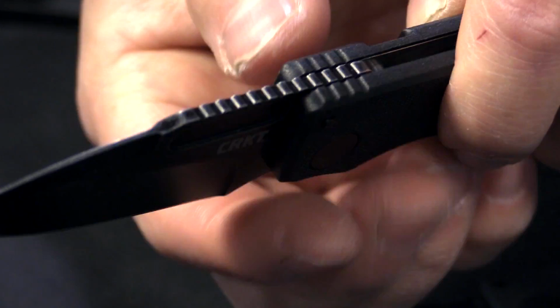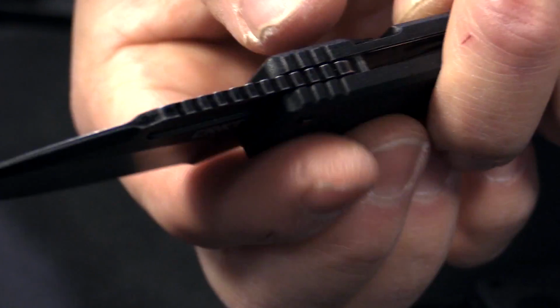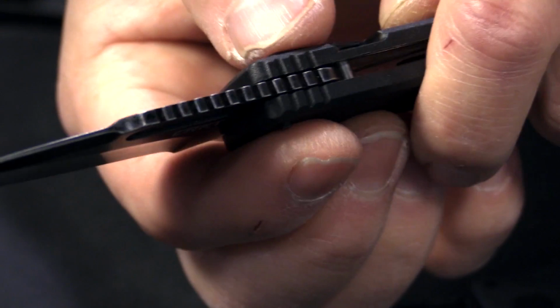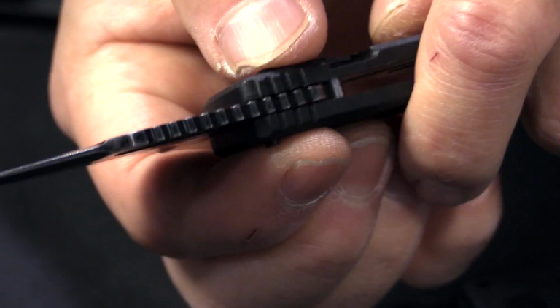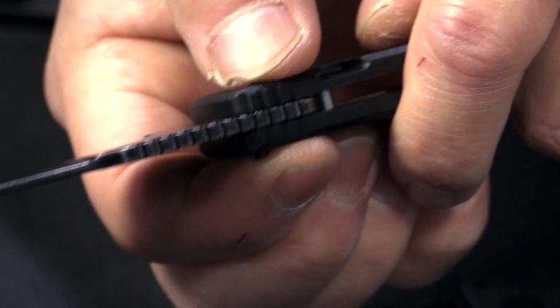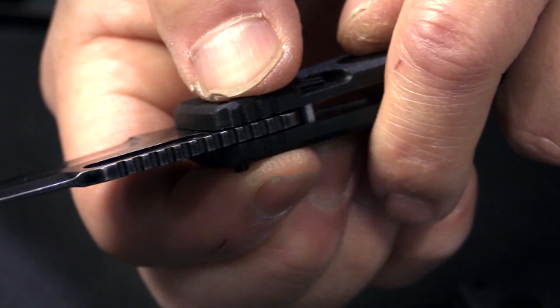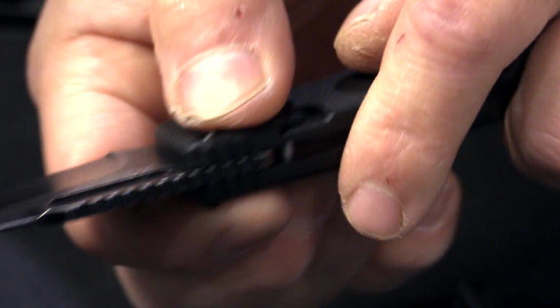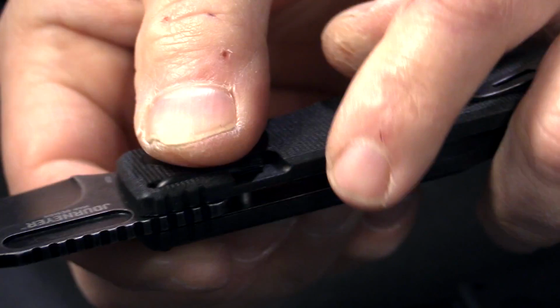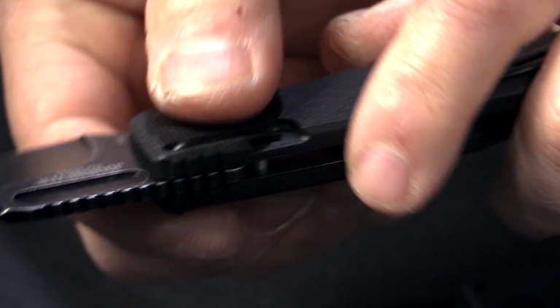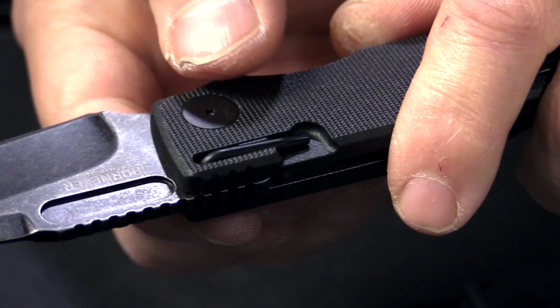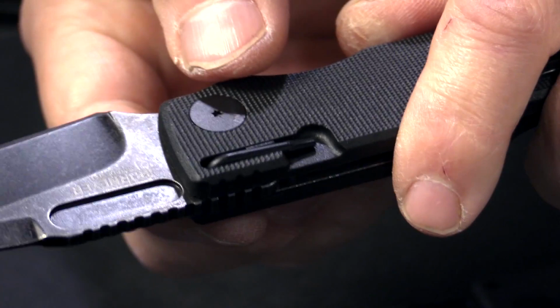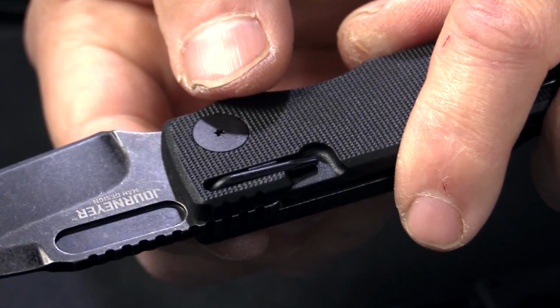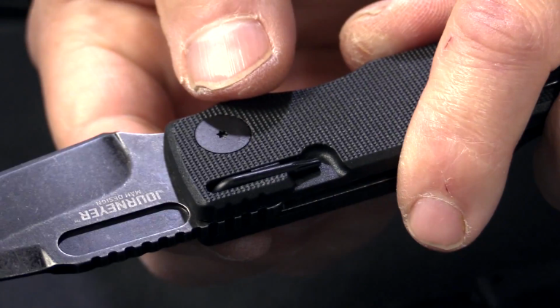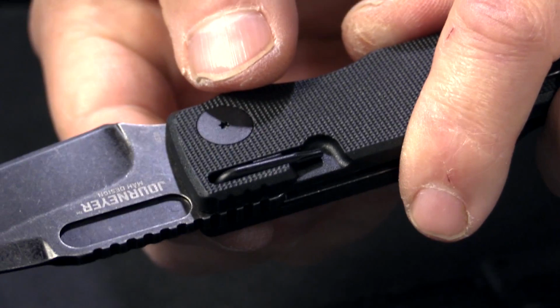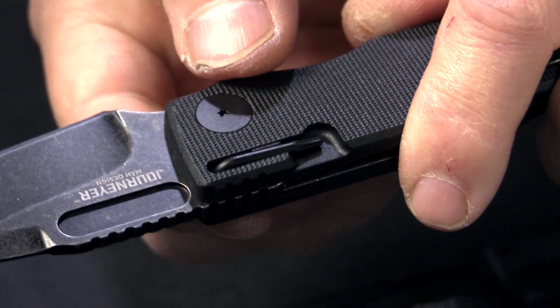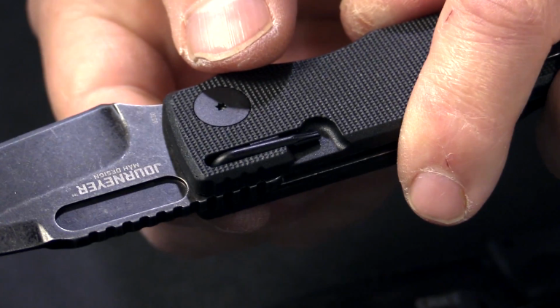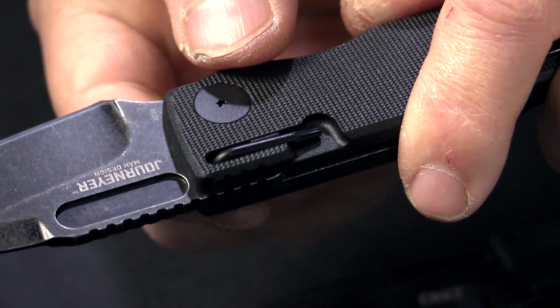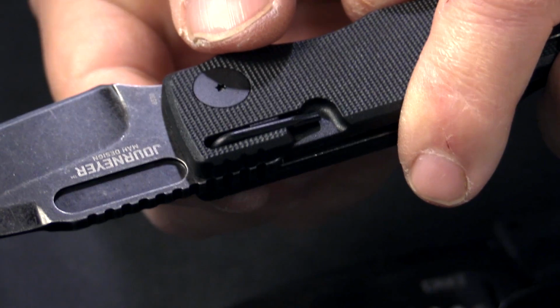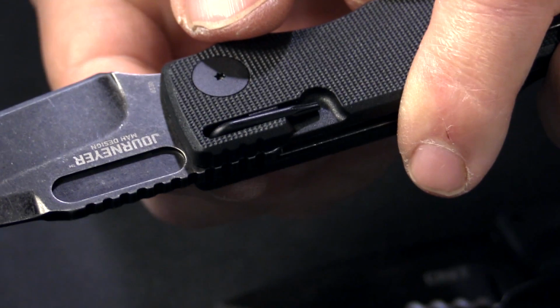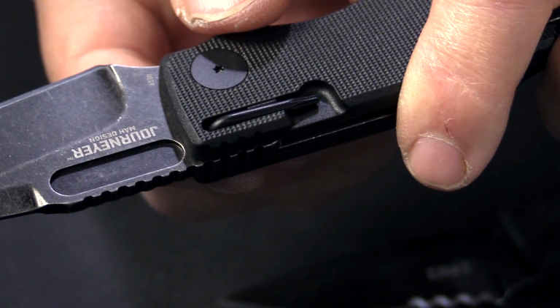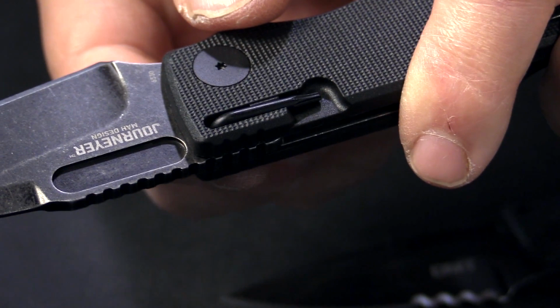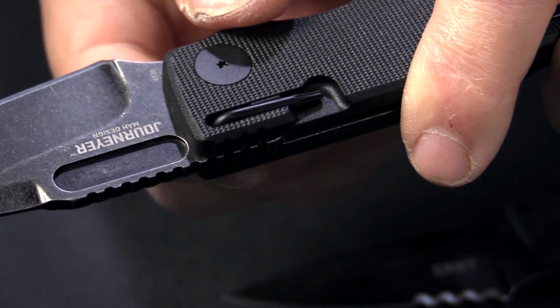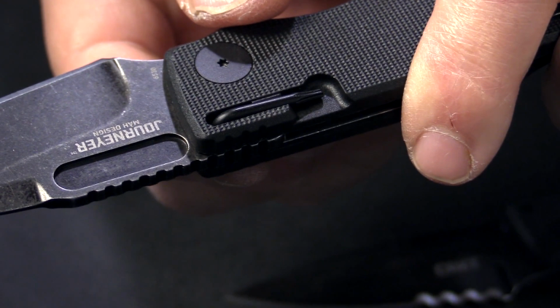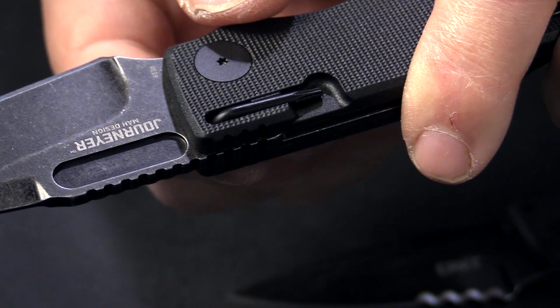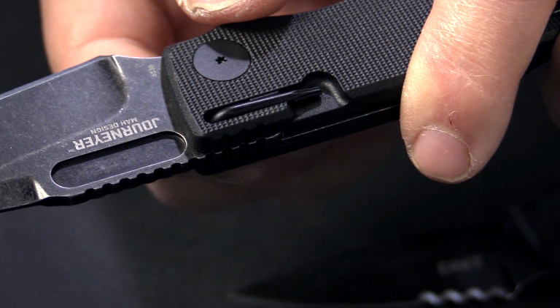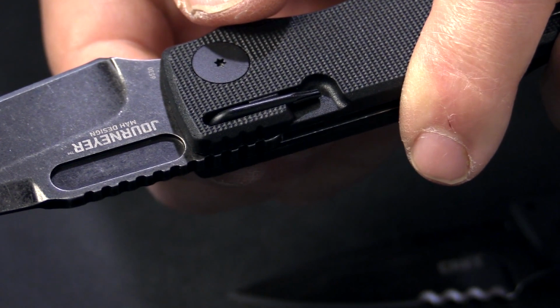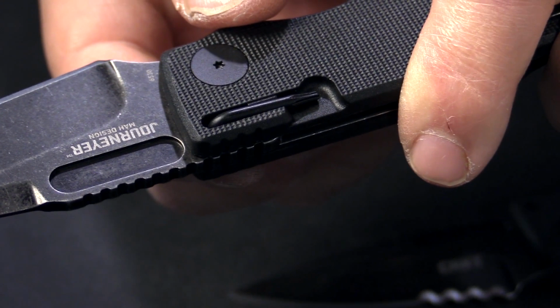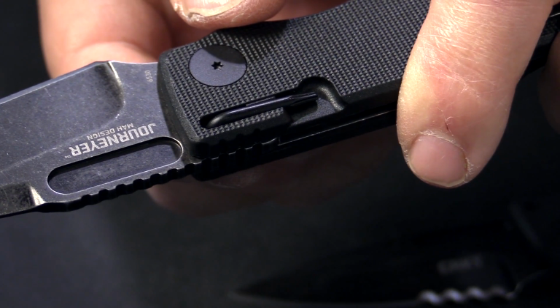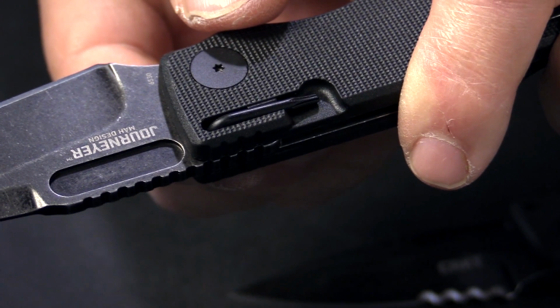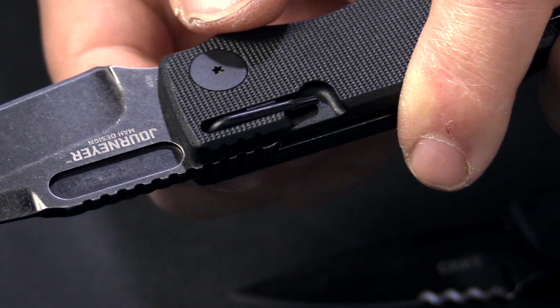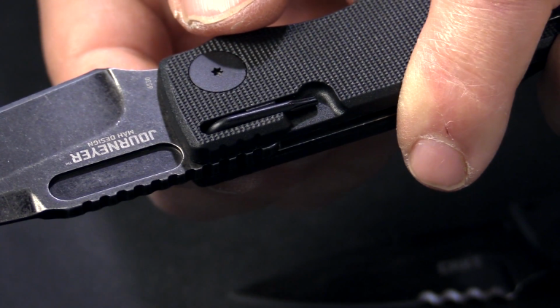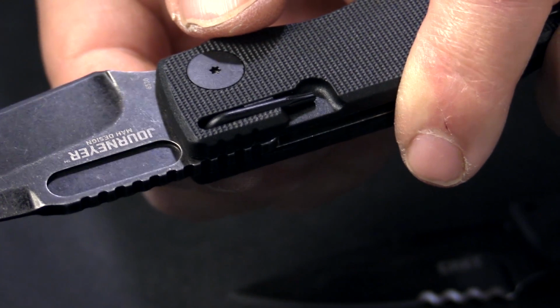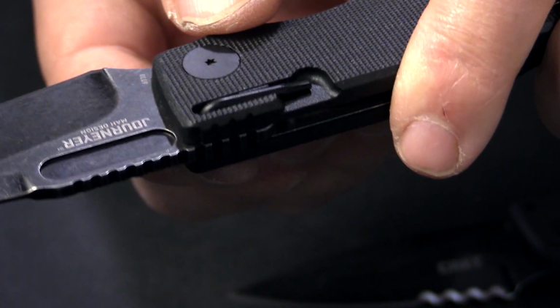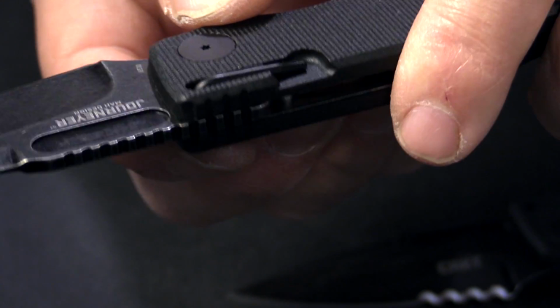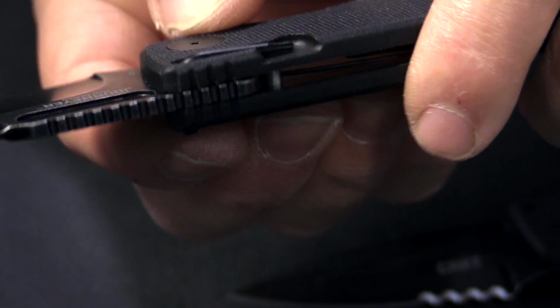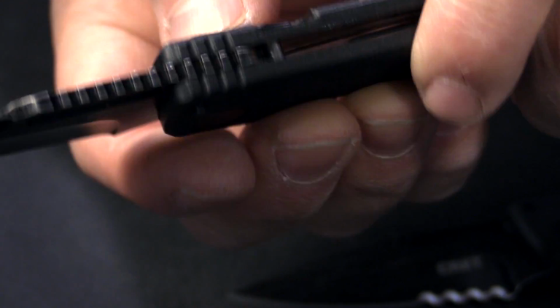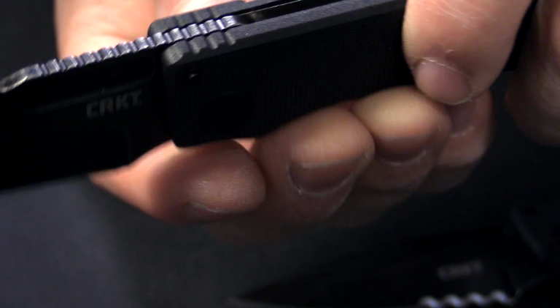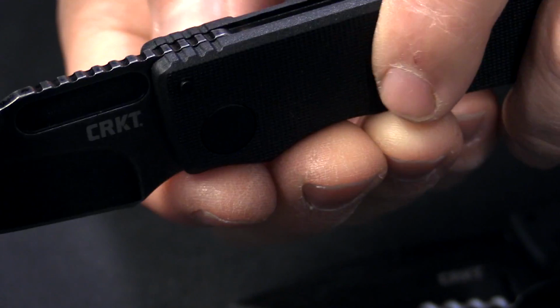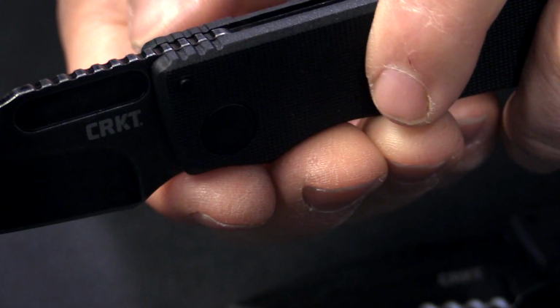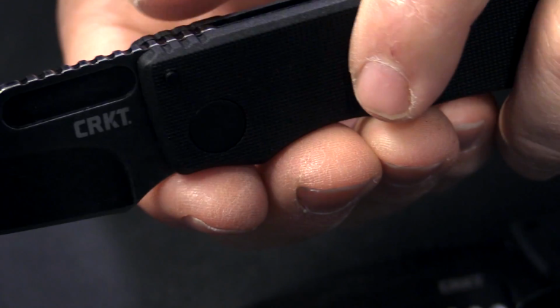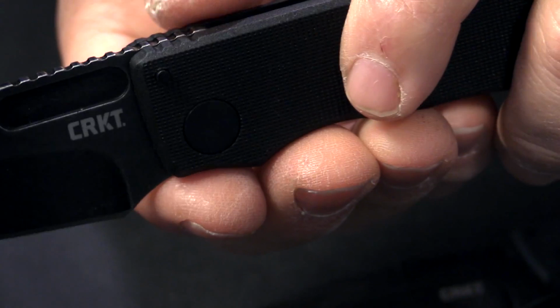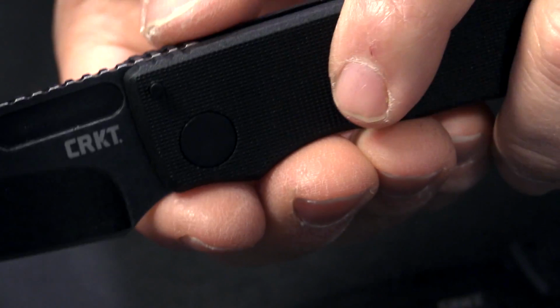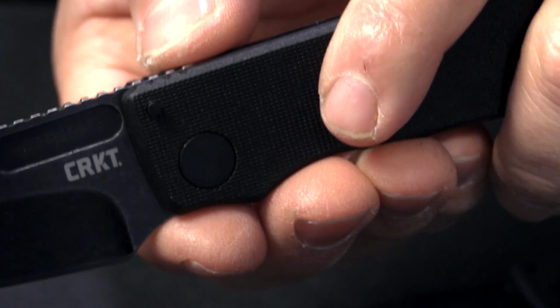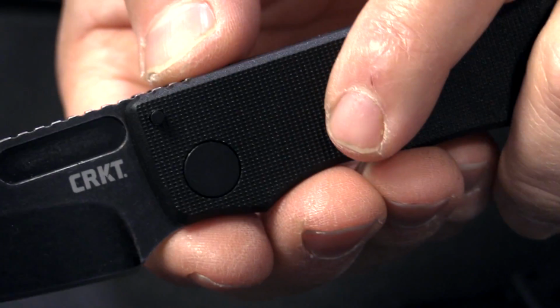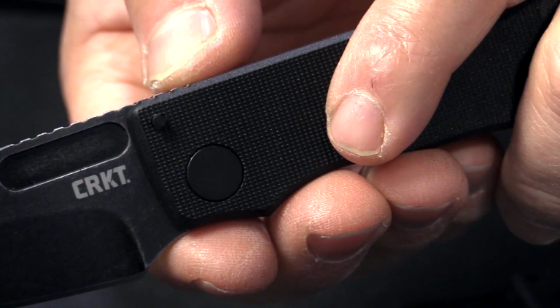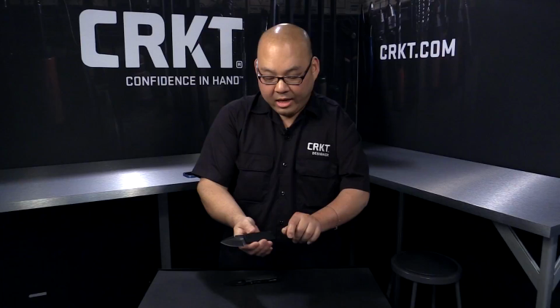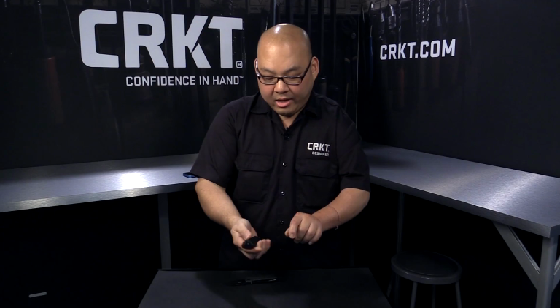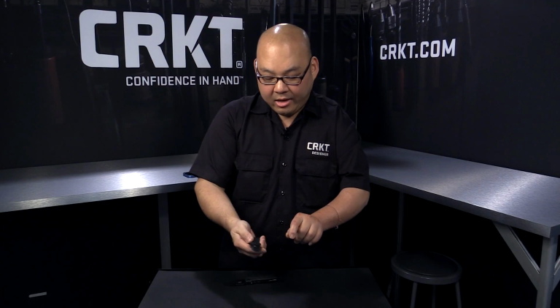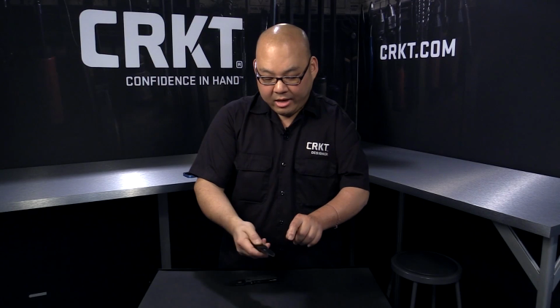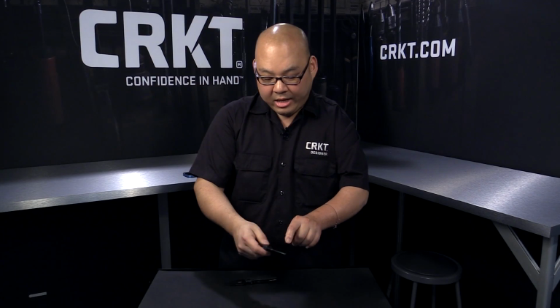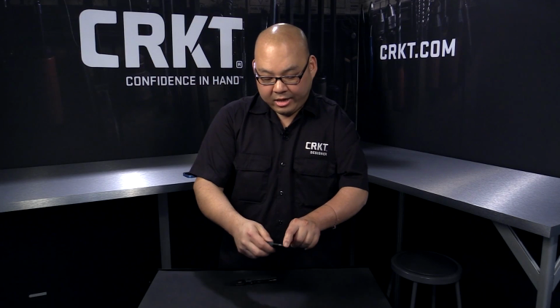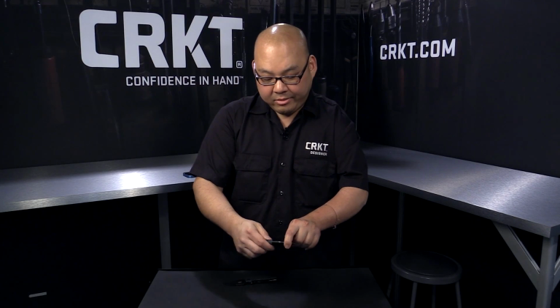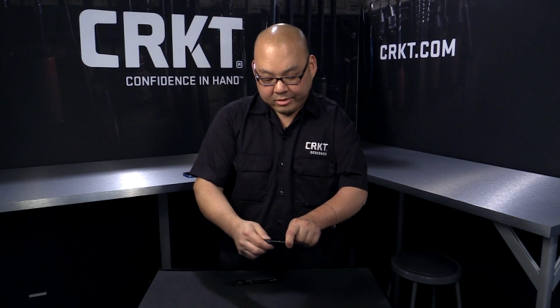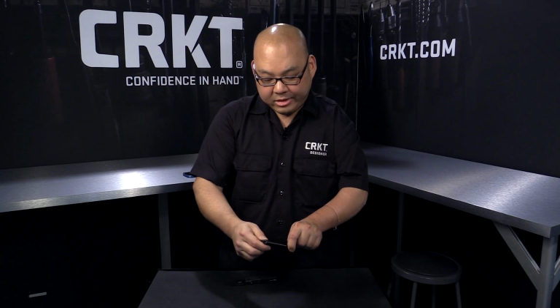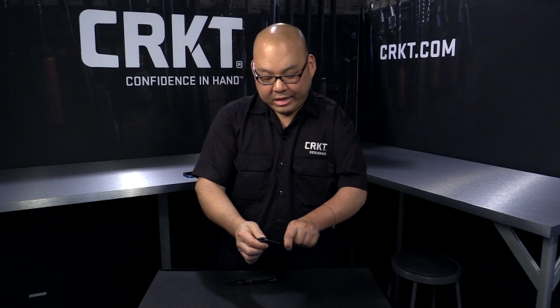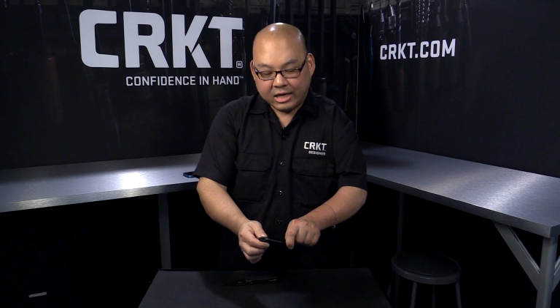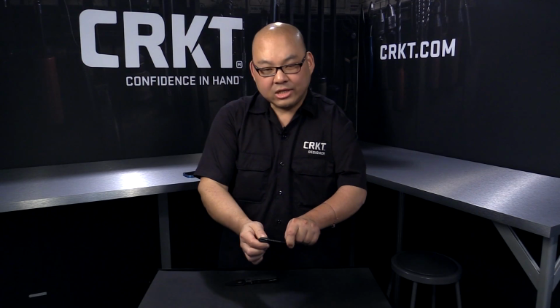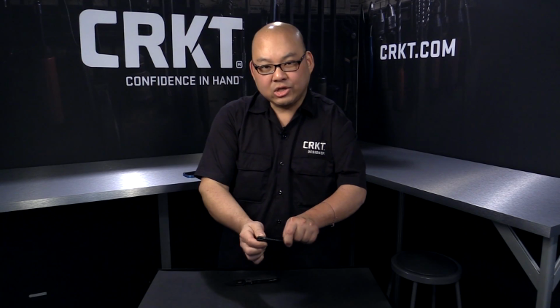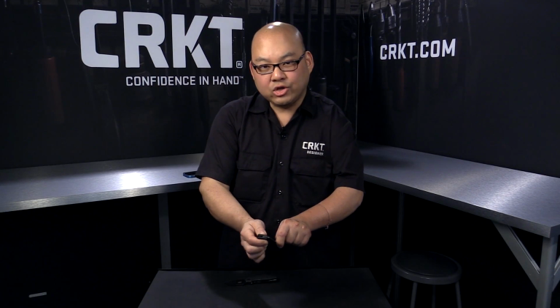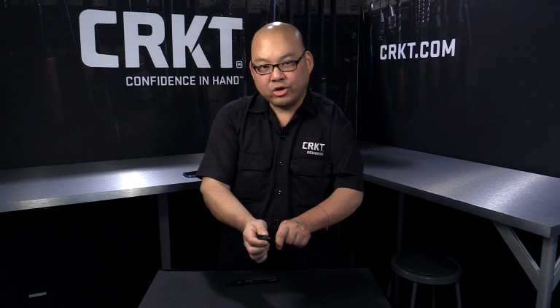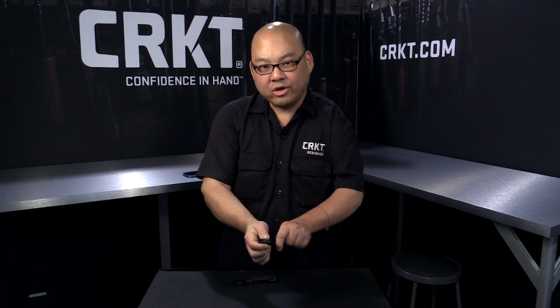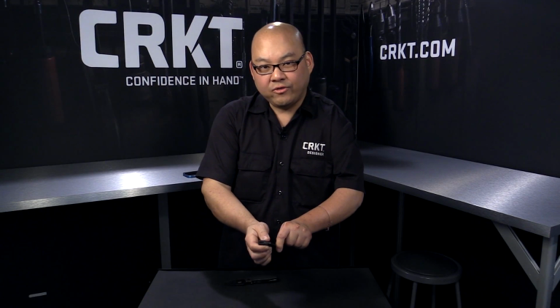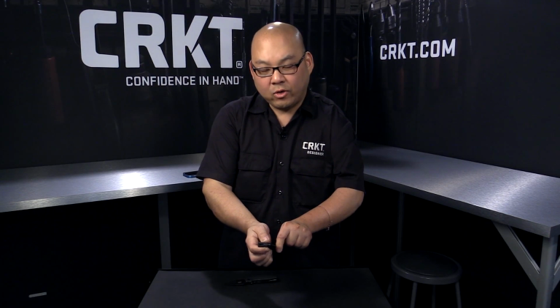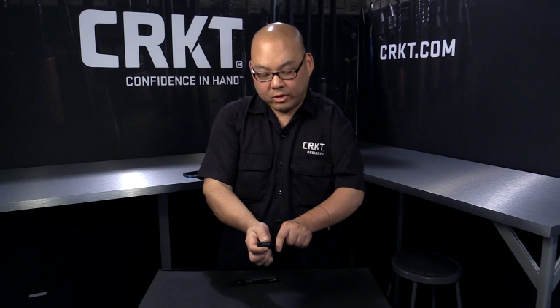Because of the two points, this knife will not close on the user's hand. And that is the Journey Air folder.